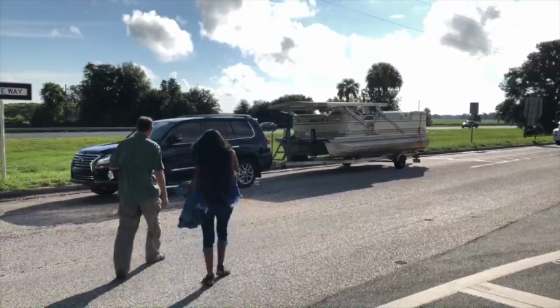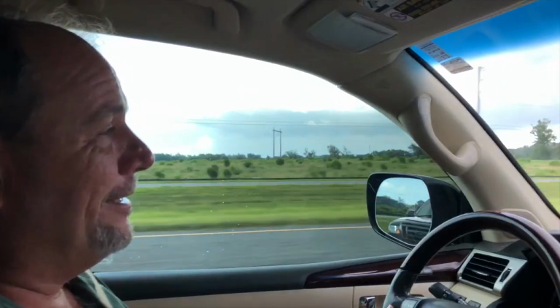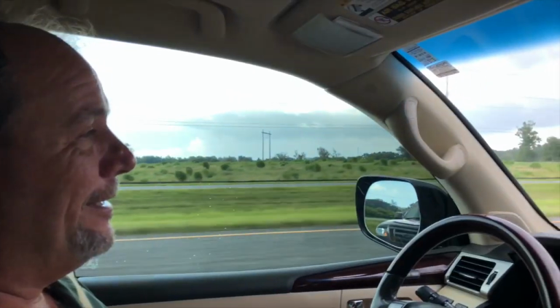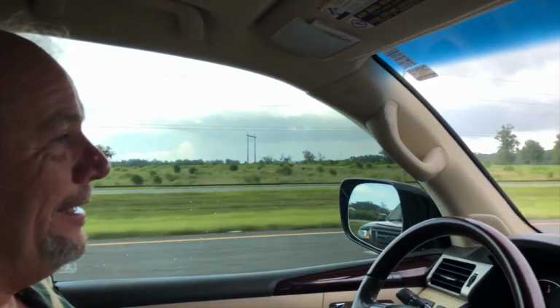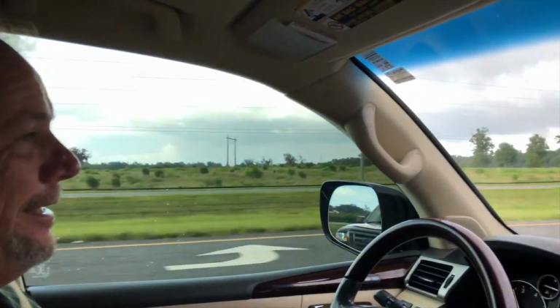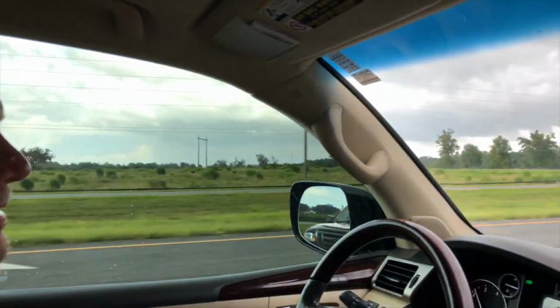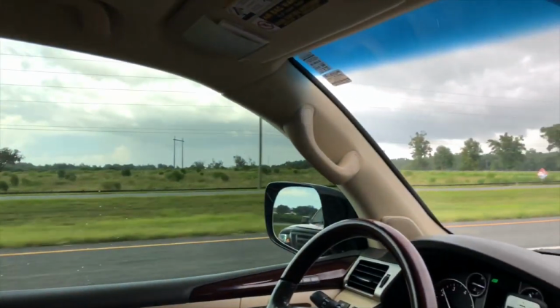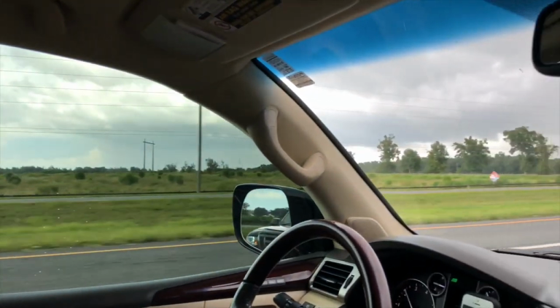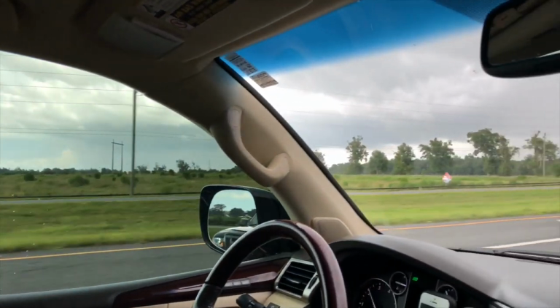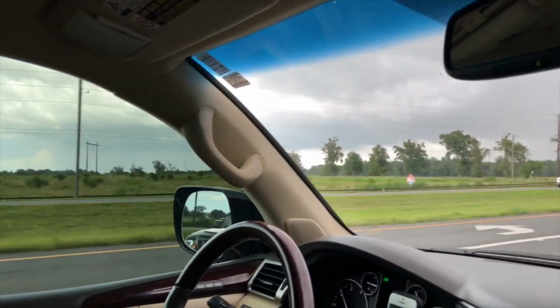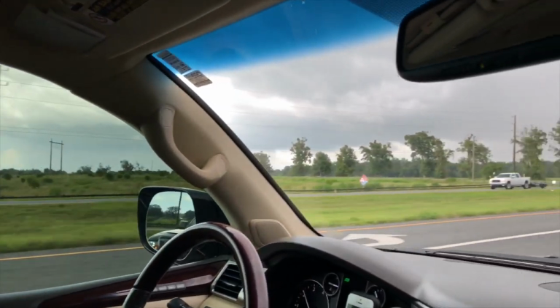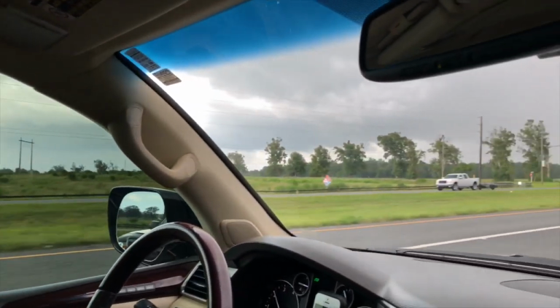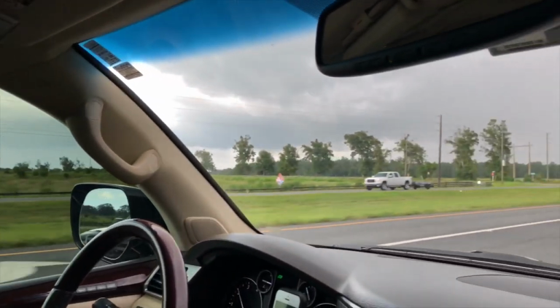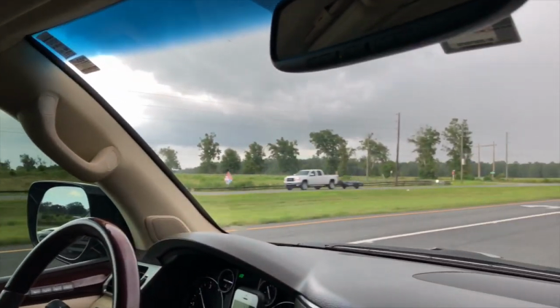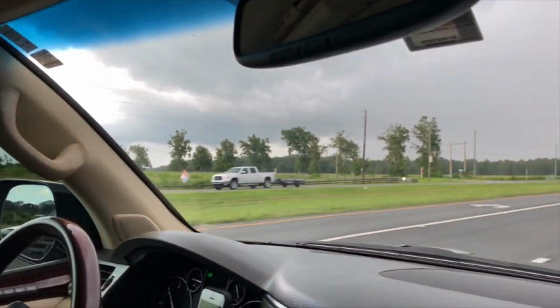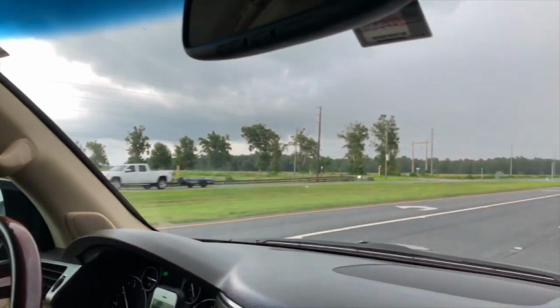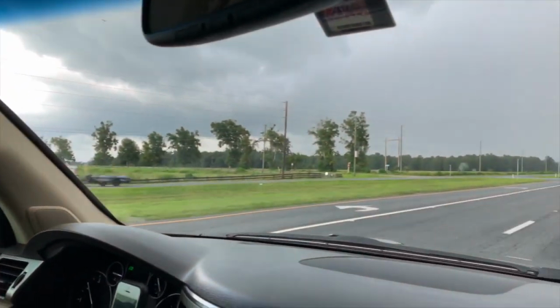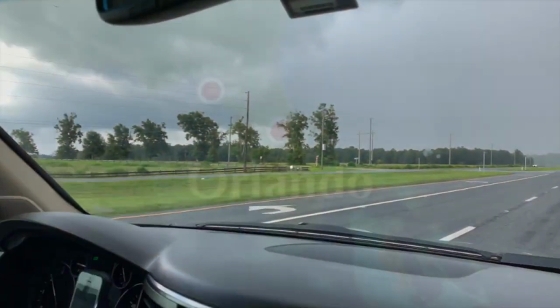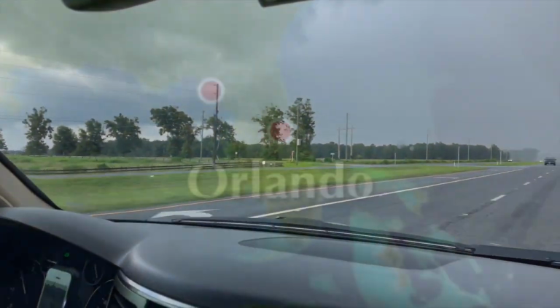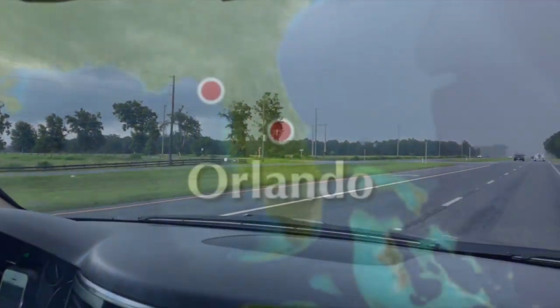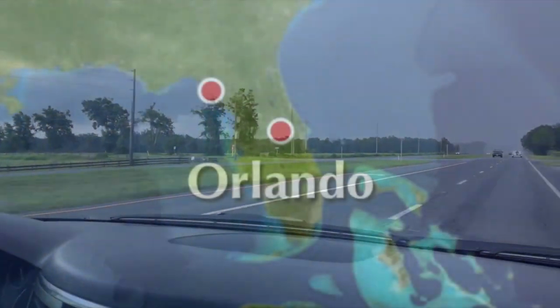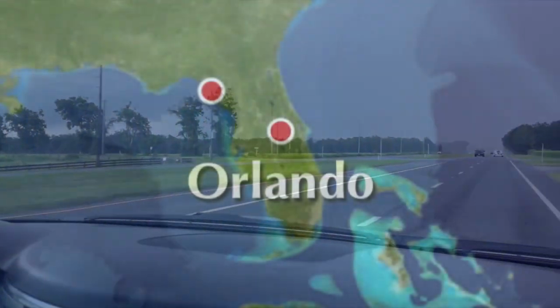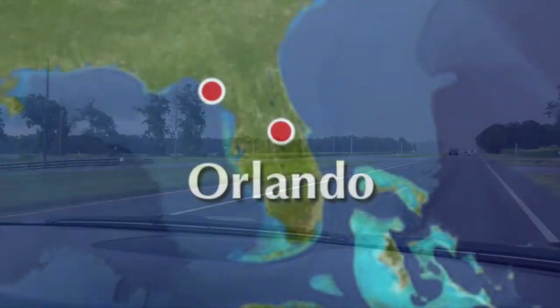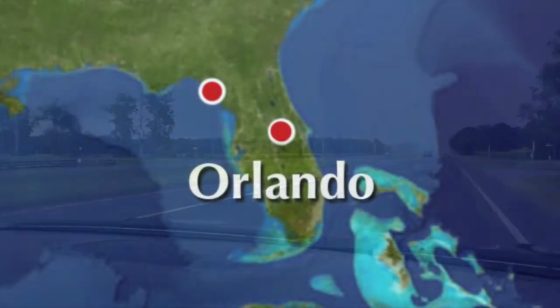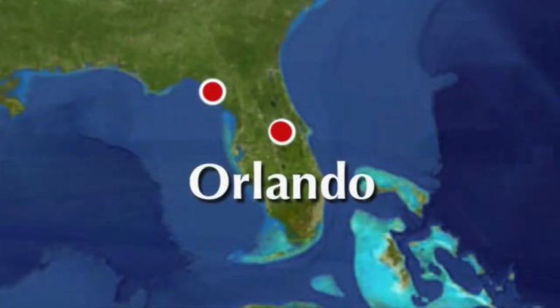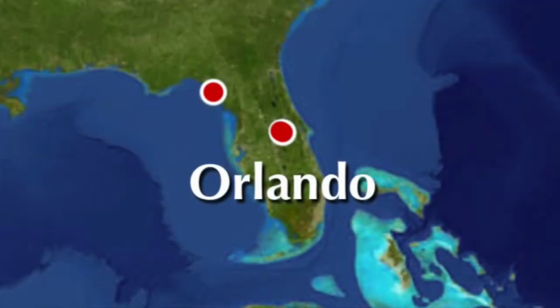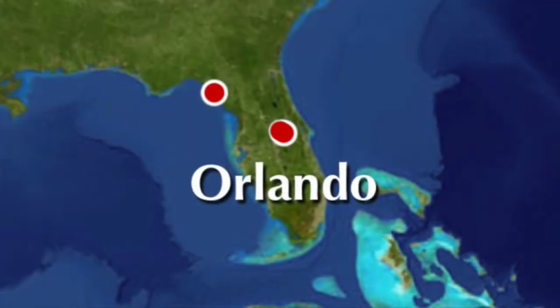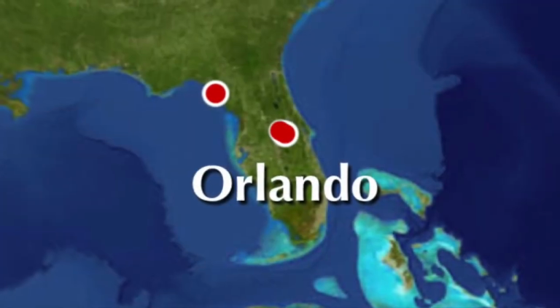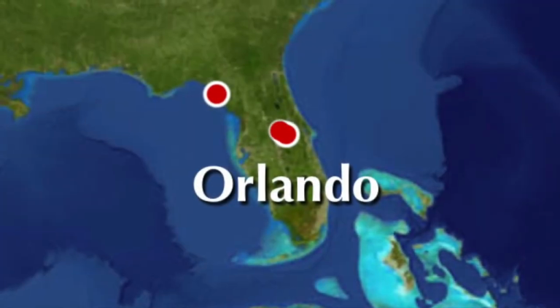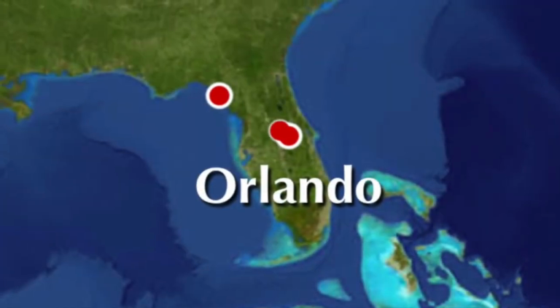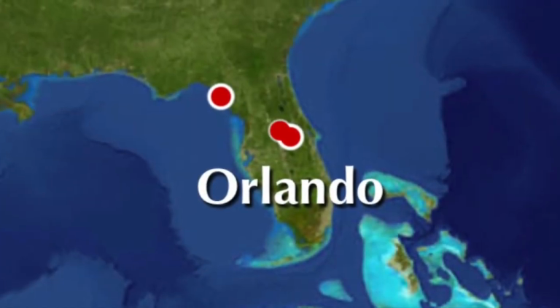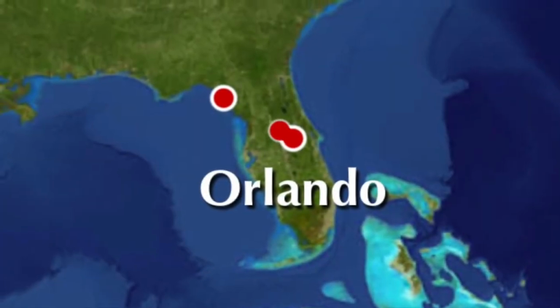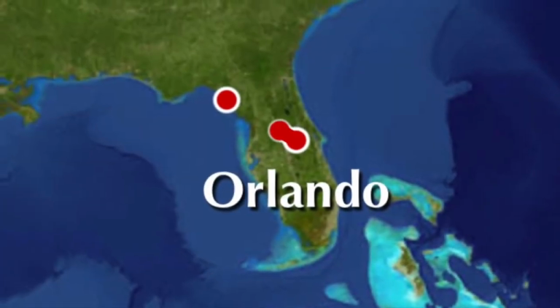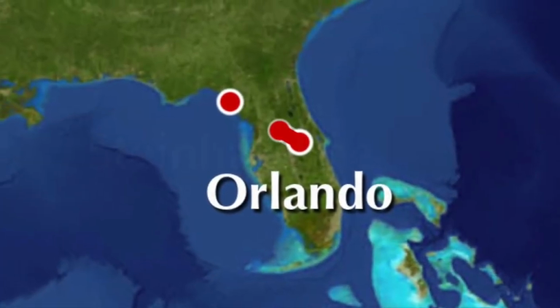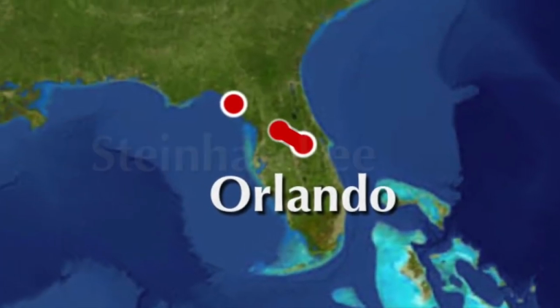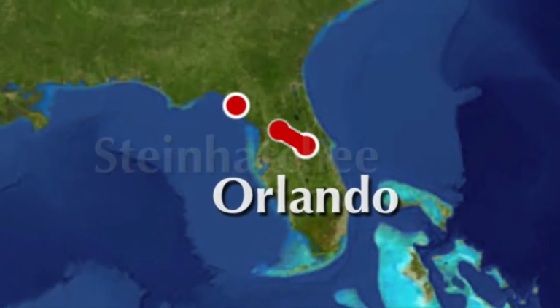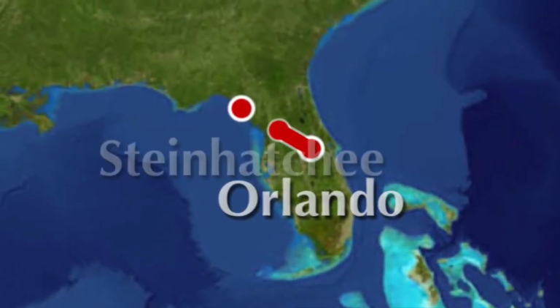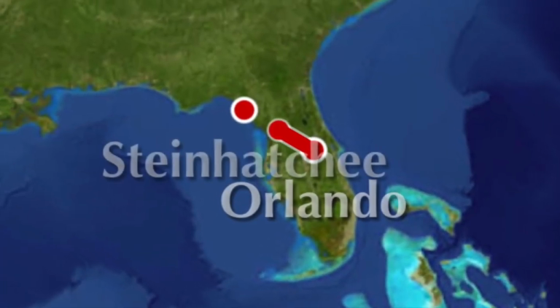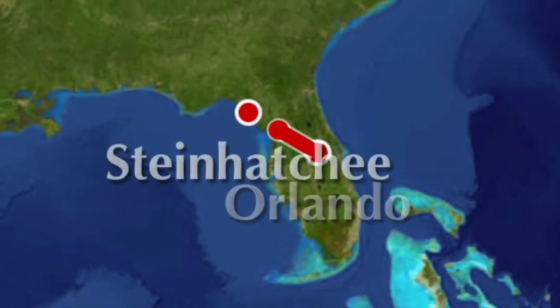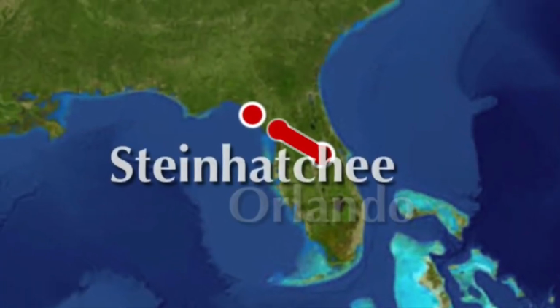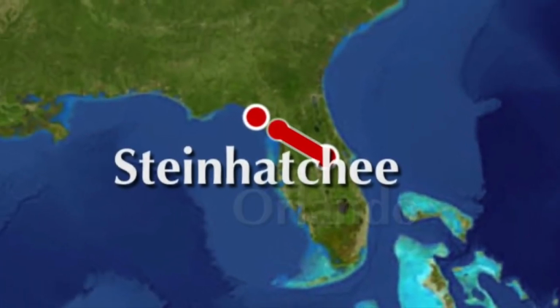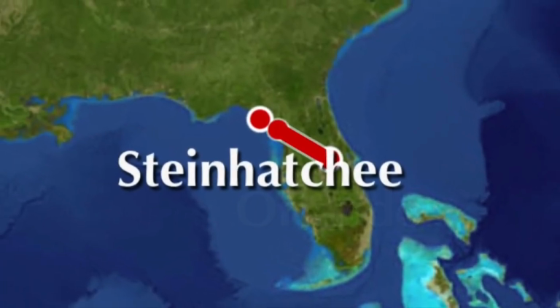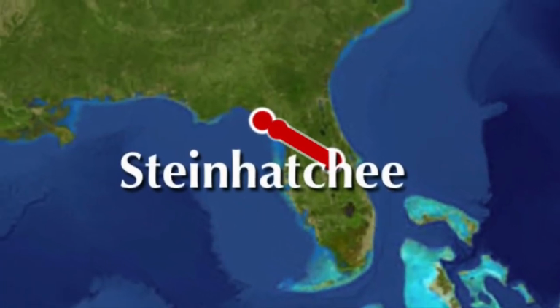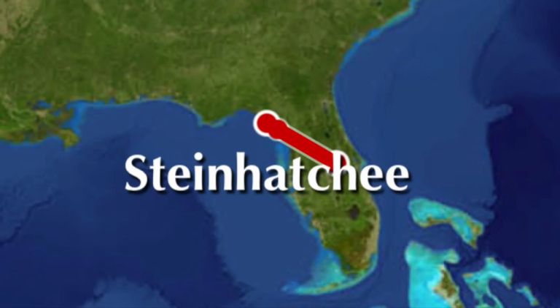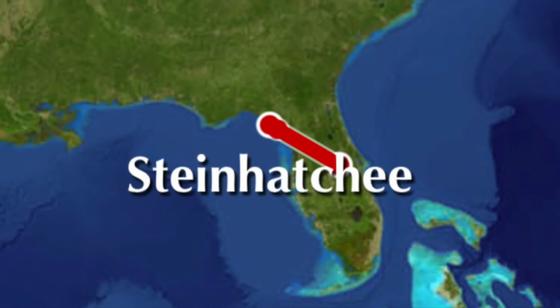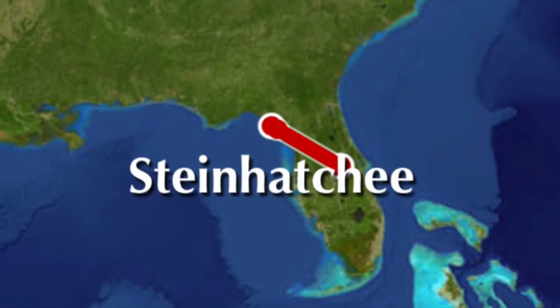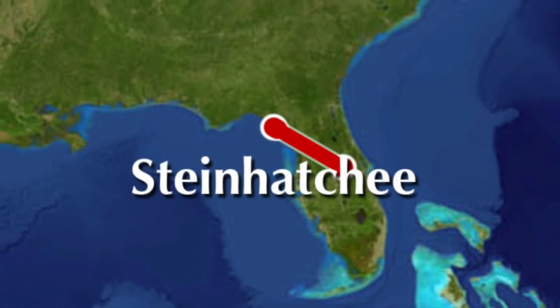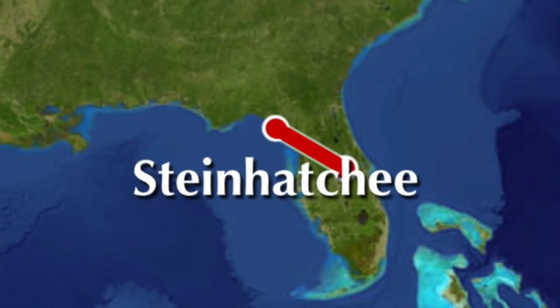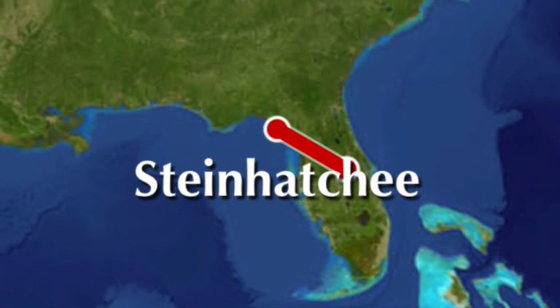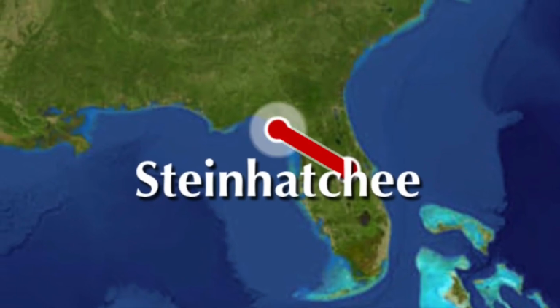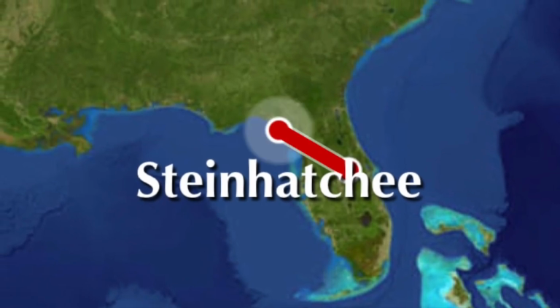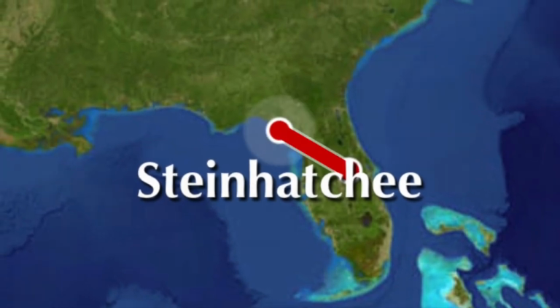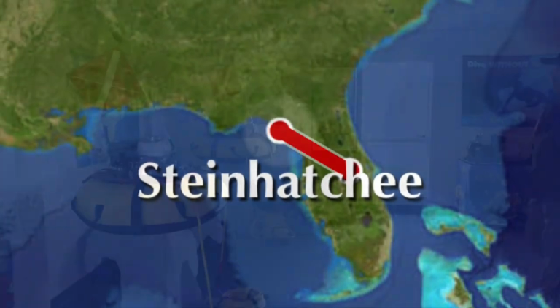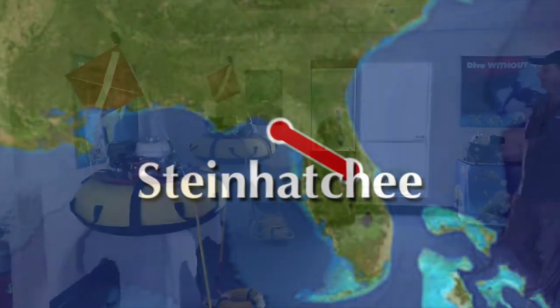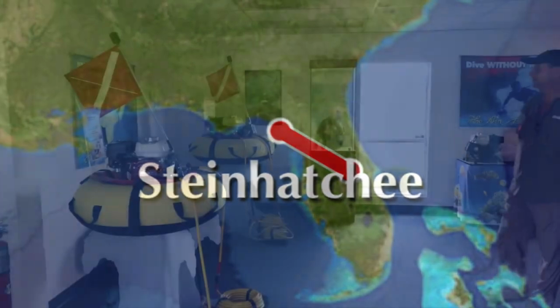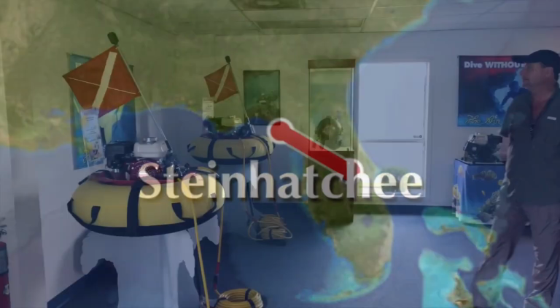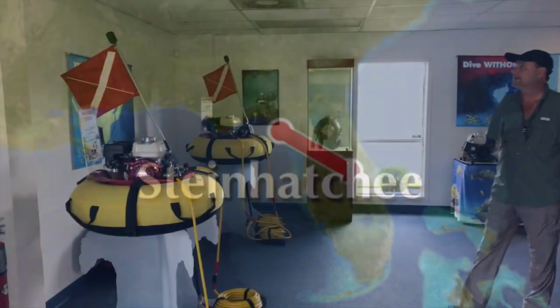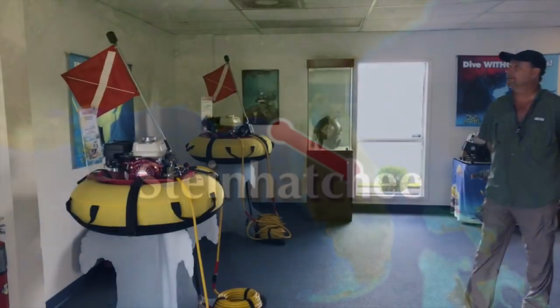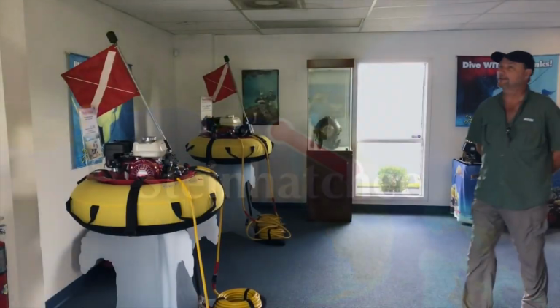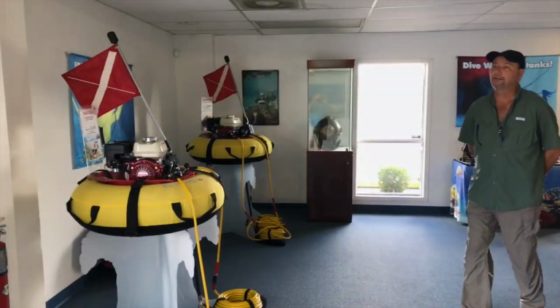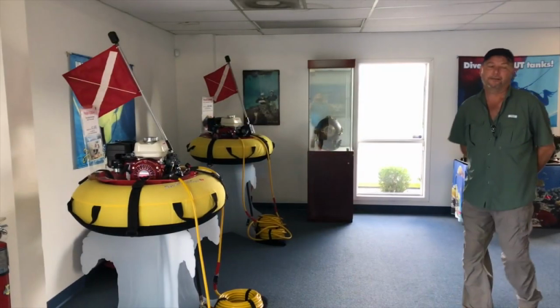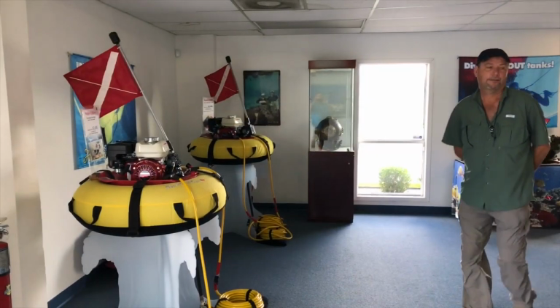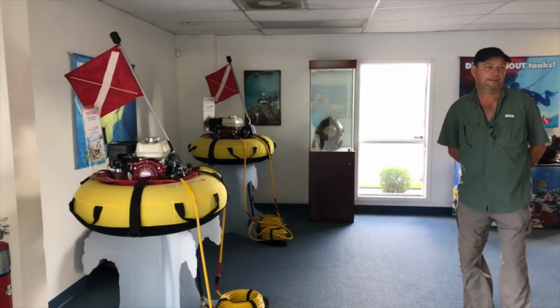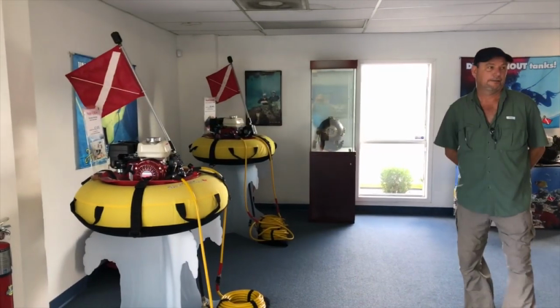Our trip began early in the morning. We knew we had a three-hour drive from Orlando to Steenhatchee, and we planned to stop at a local dive shop along the way for supplies.